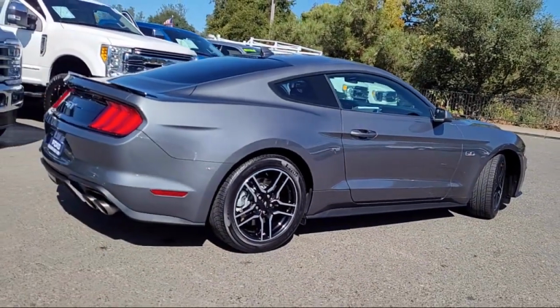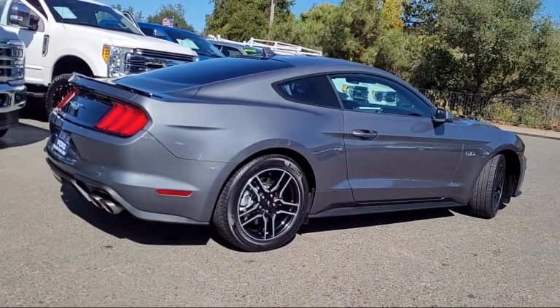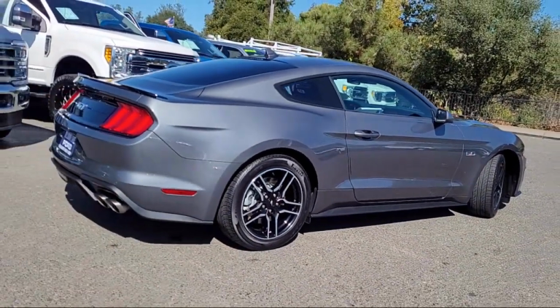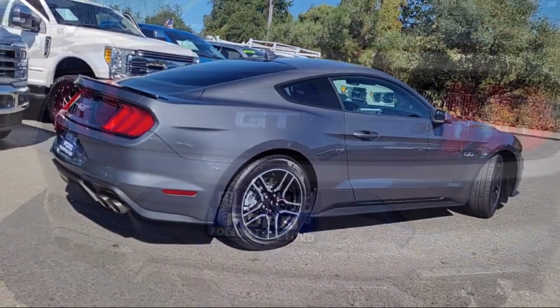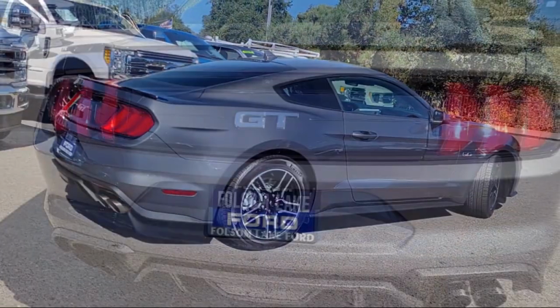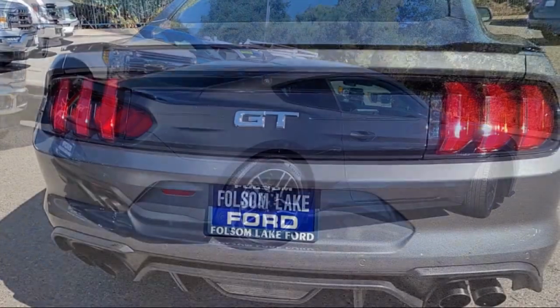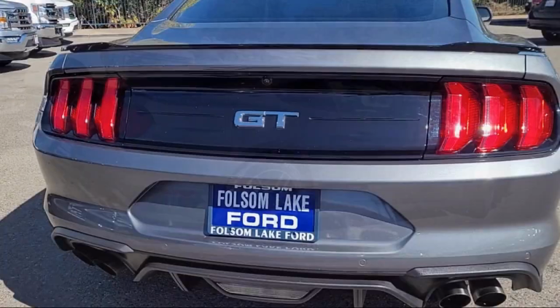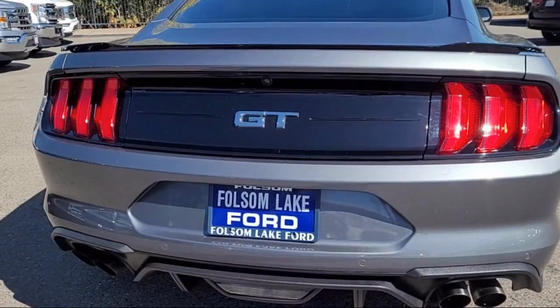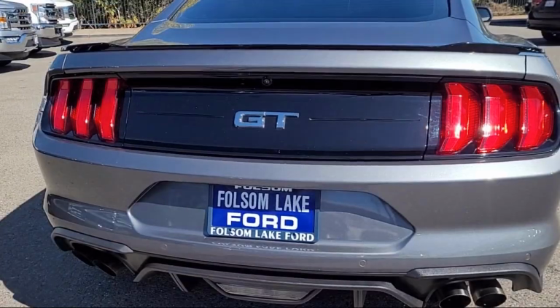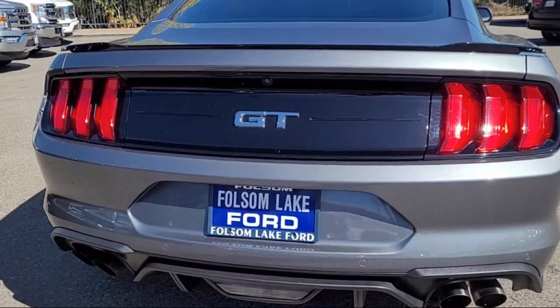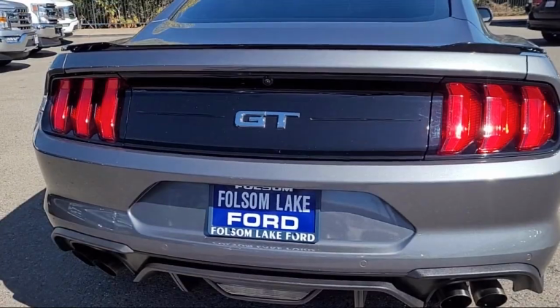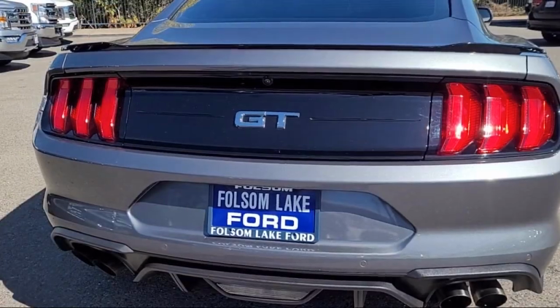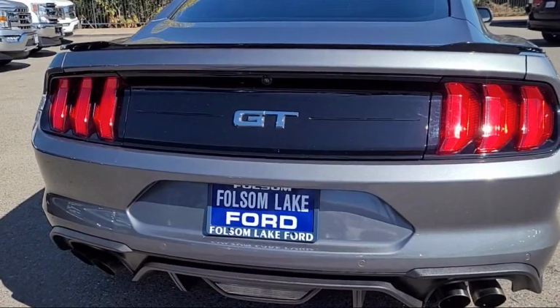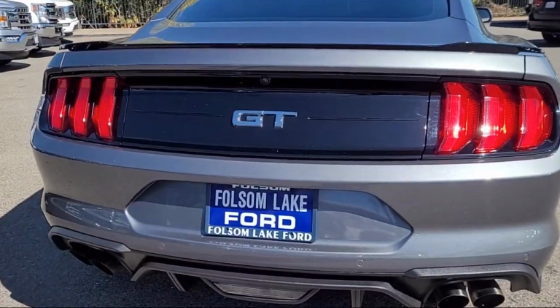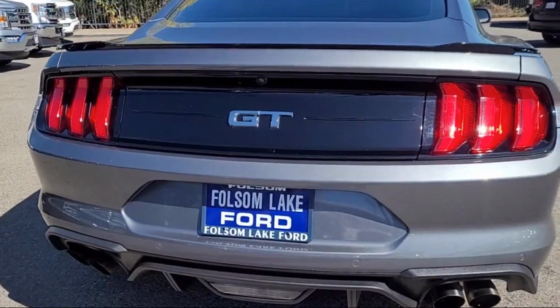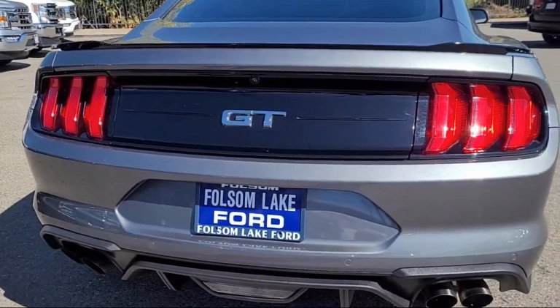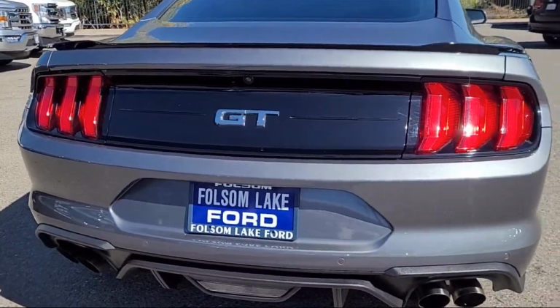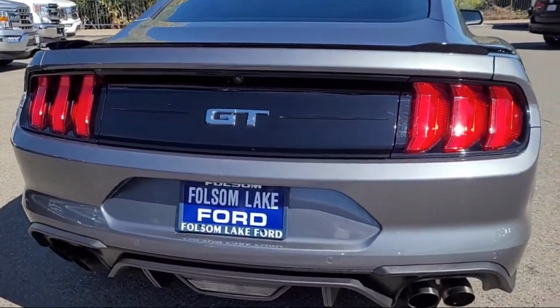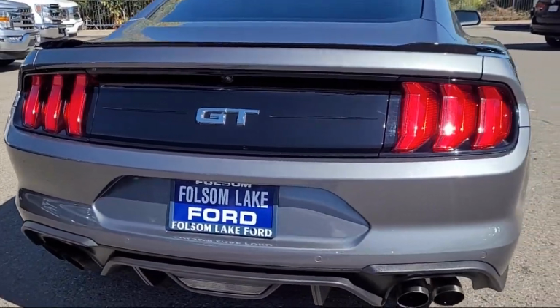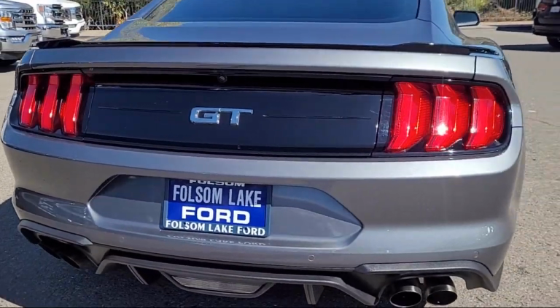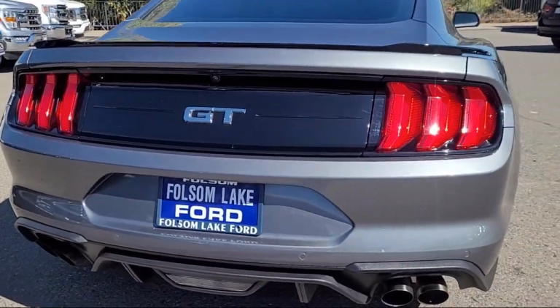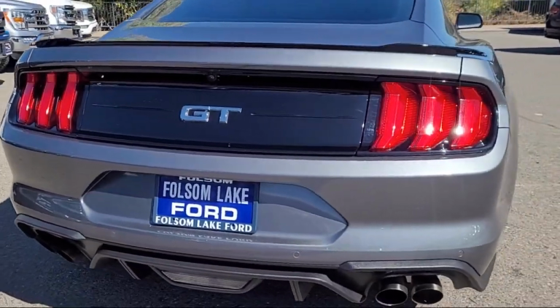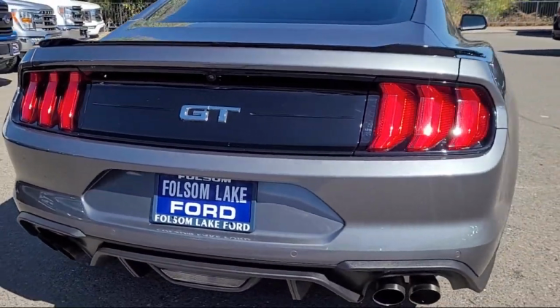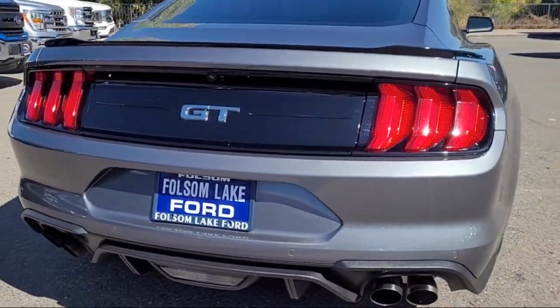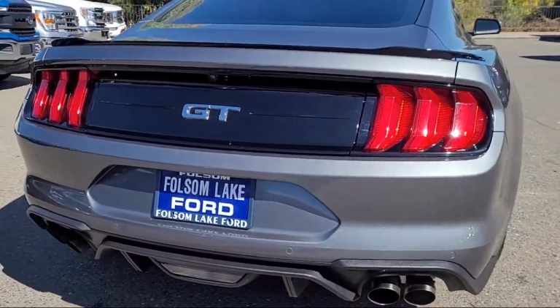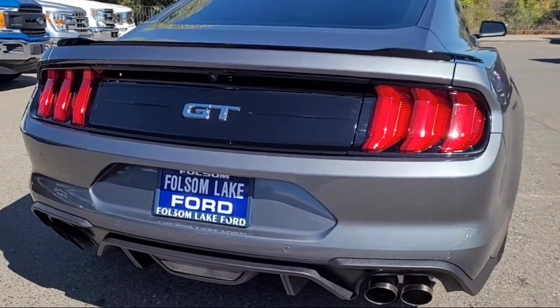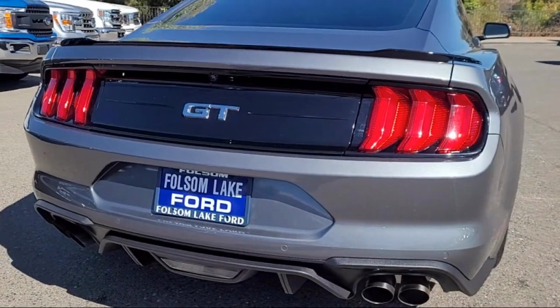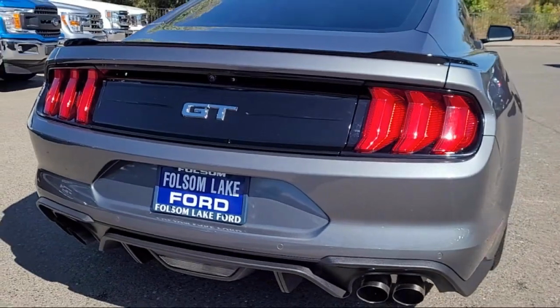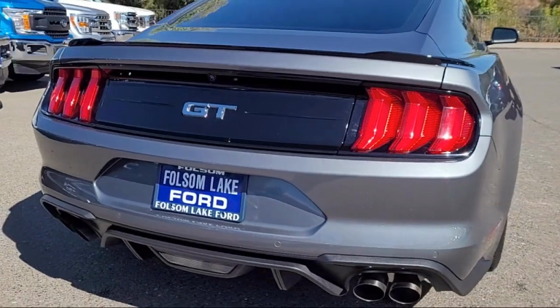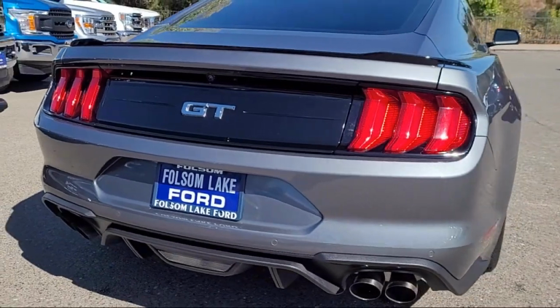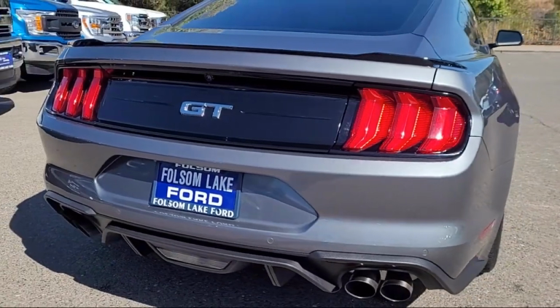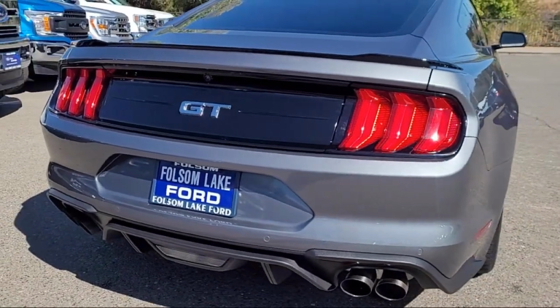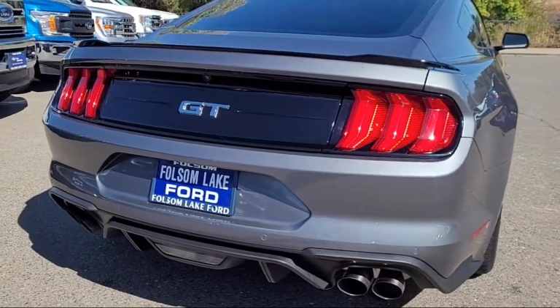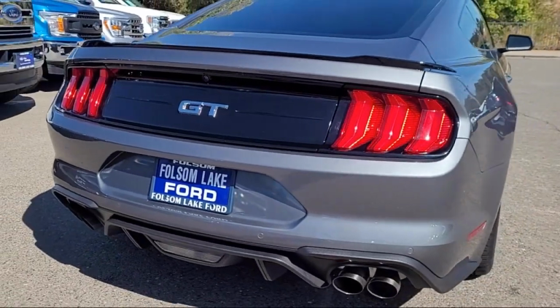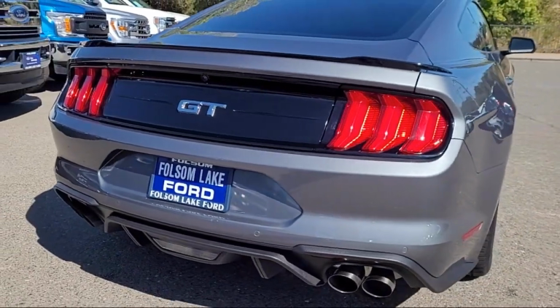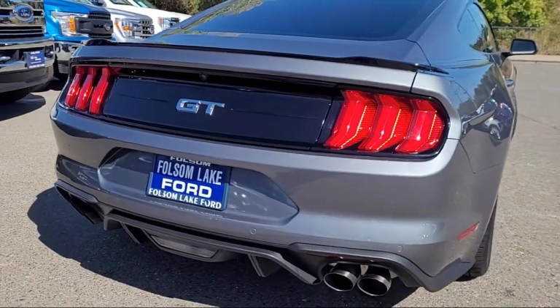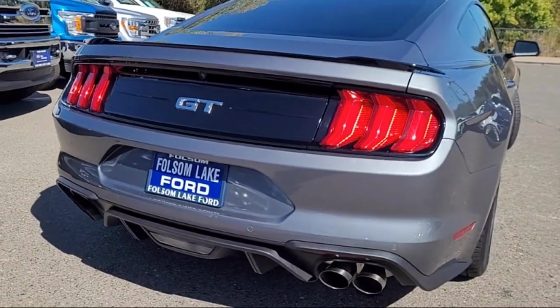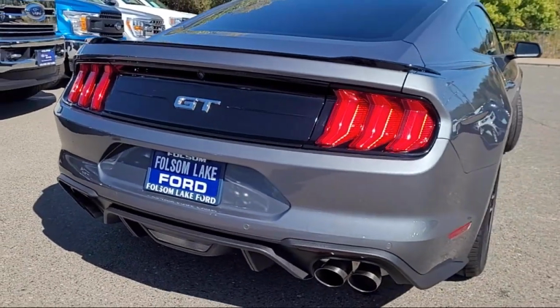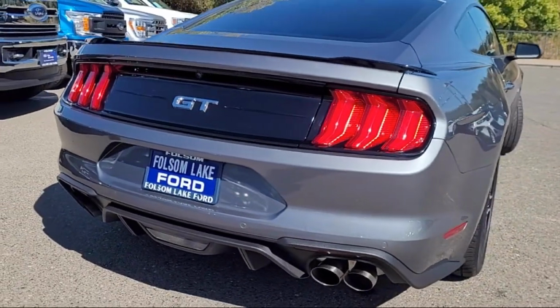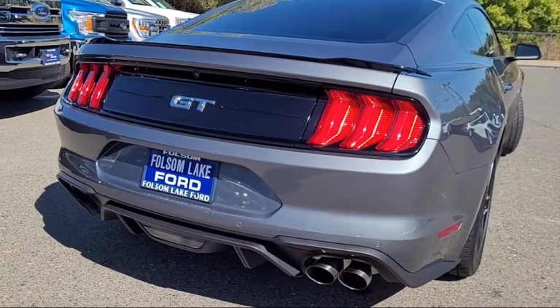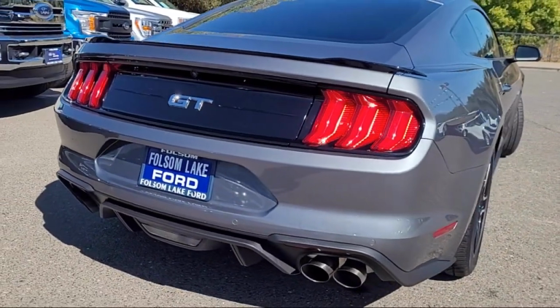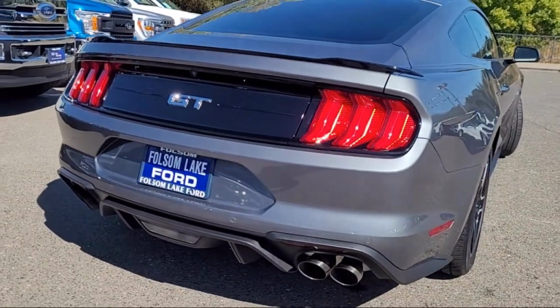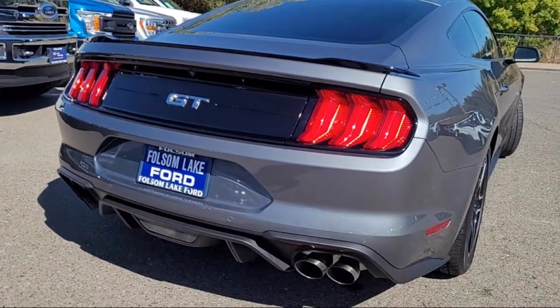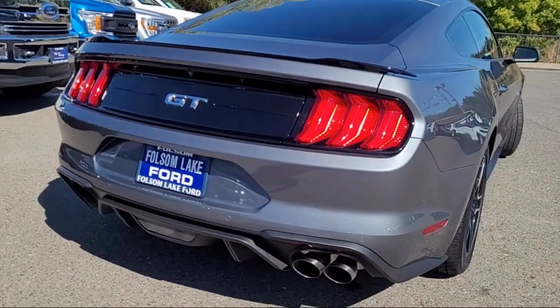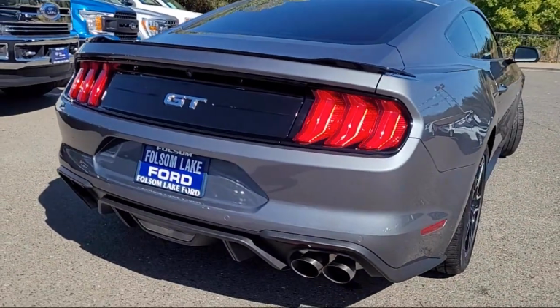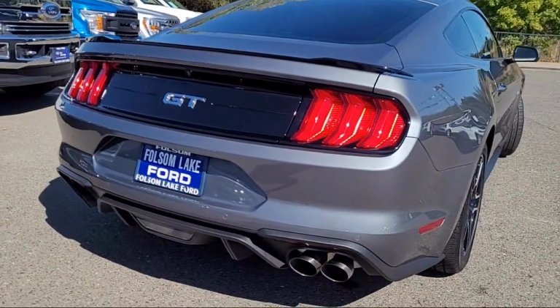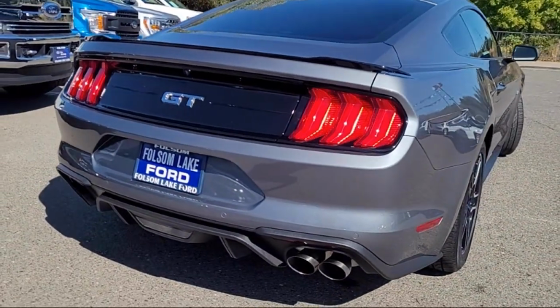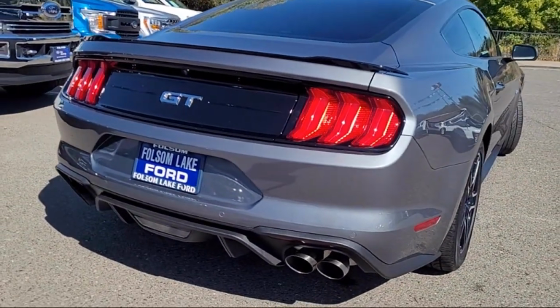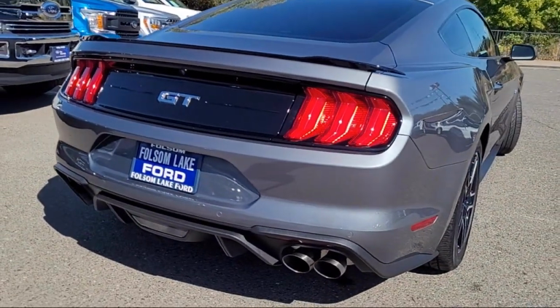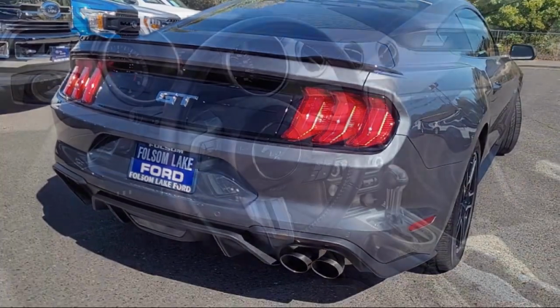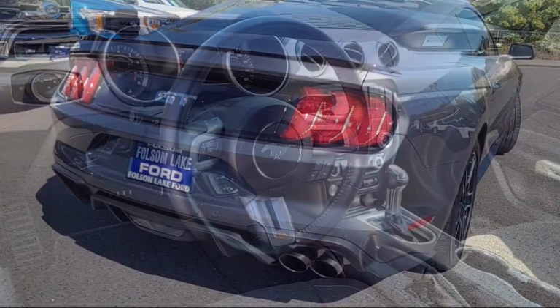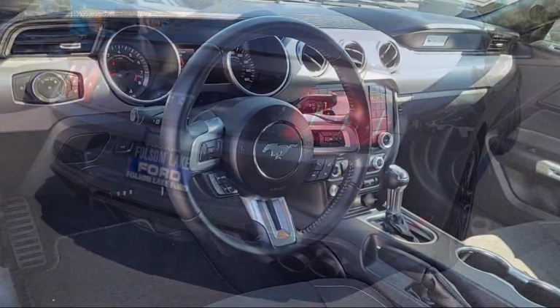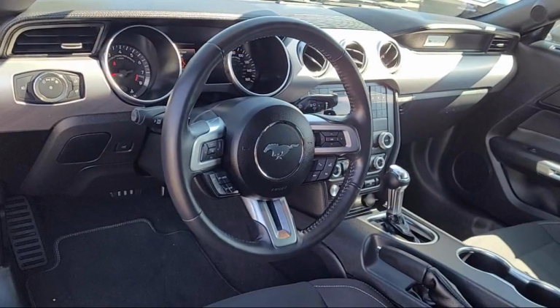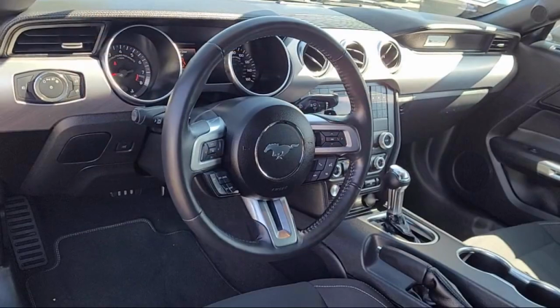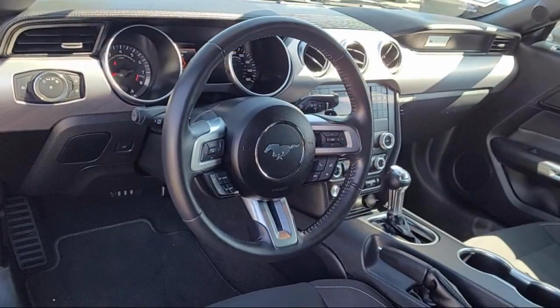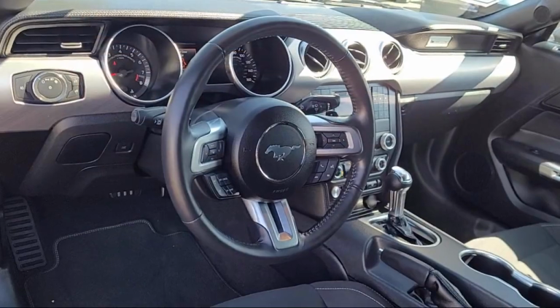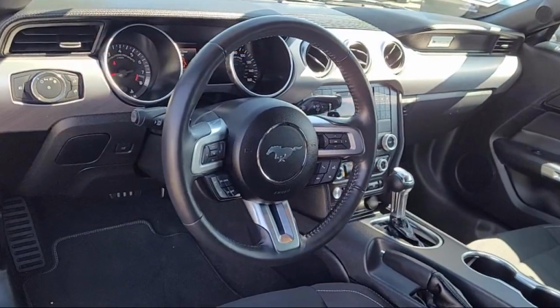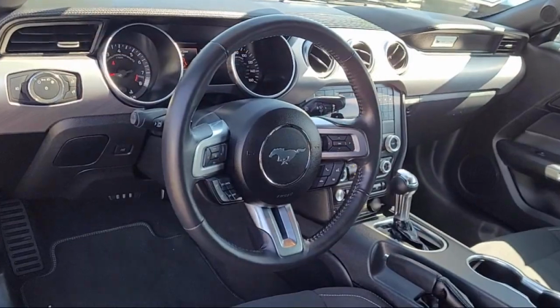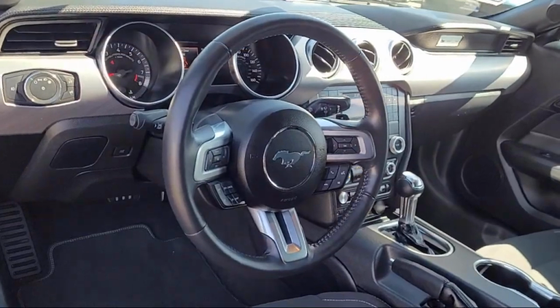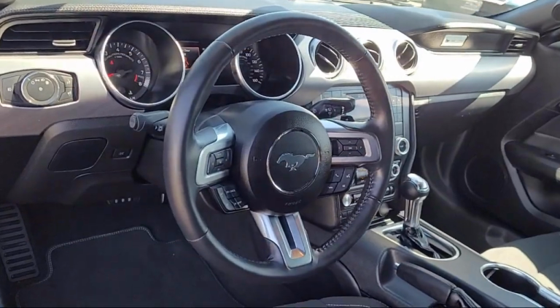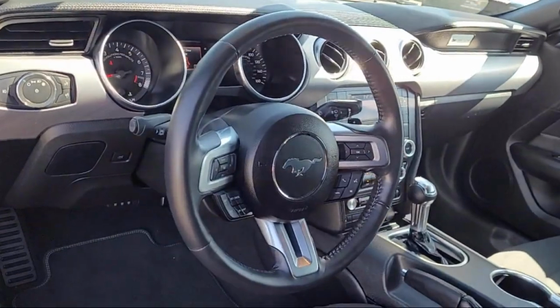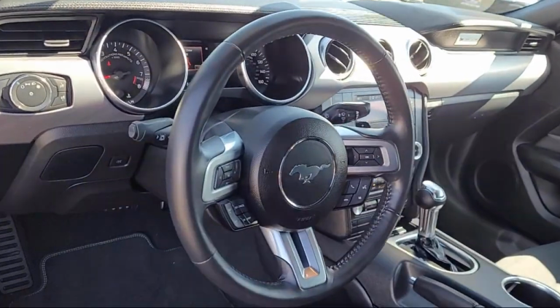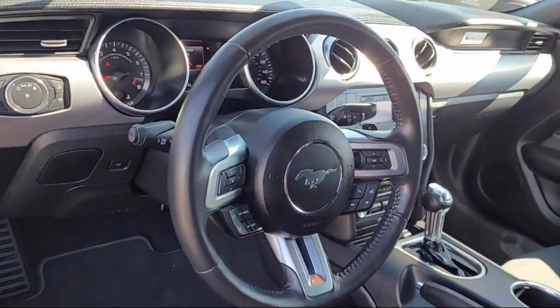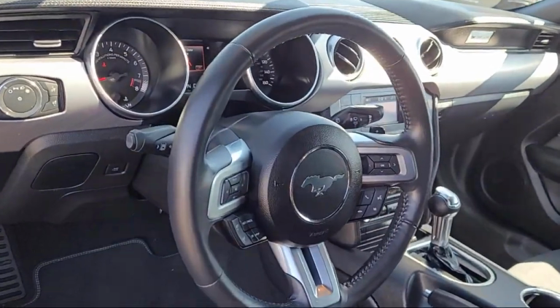Also included are auto high beam headlamp control, a rear spoiler, electronic stability control, and it has less than 10,000 miles on the odometer.